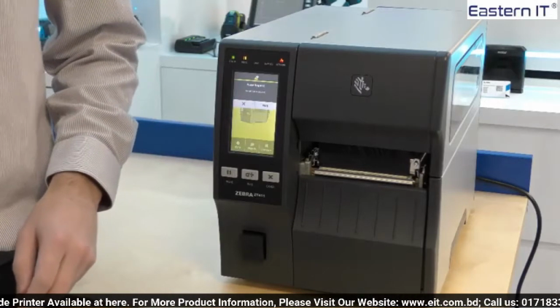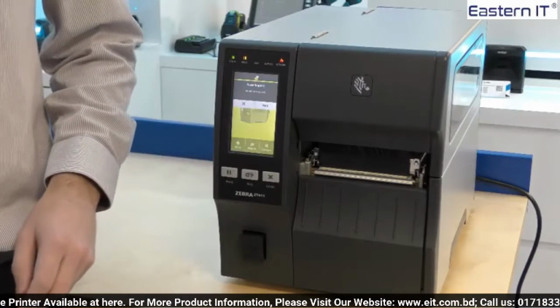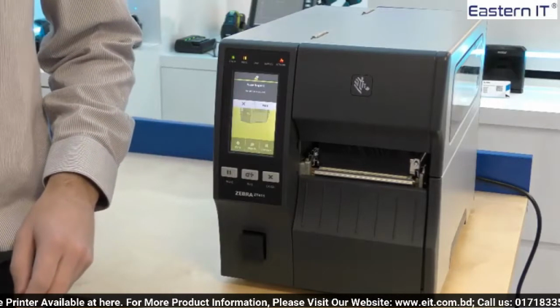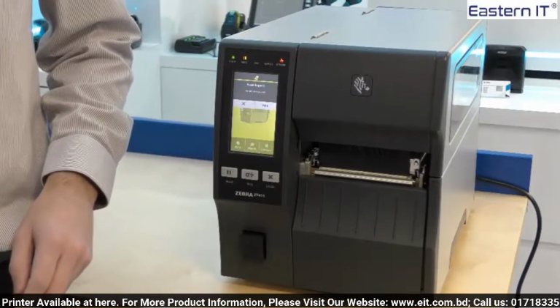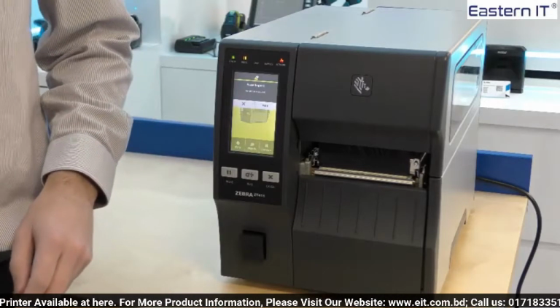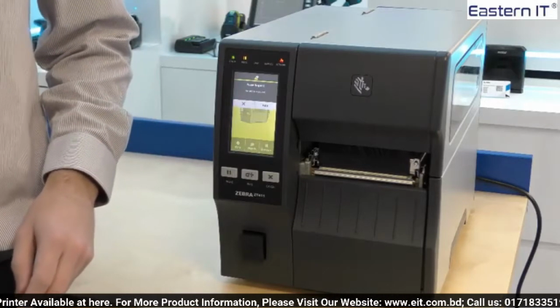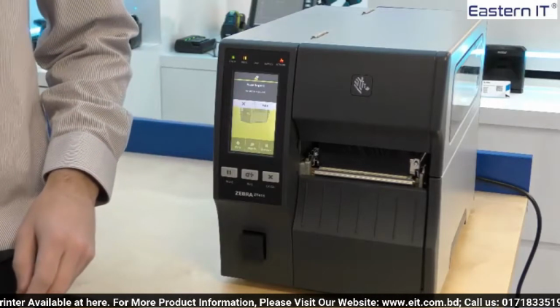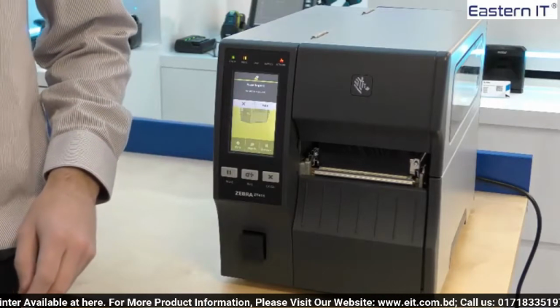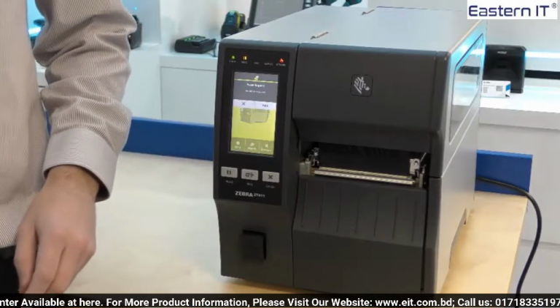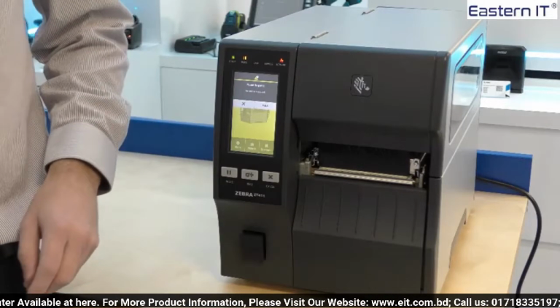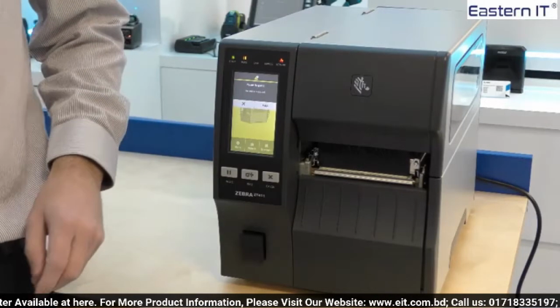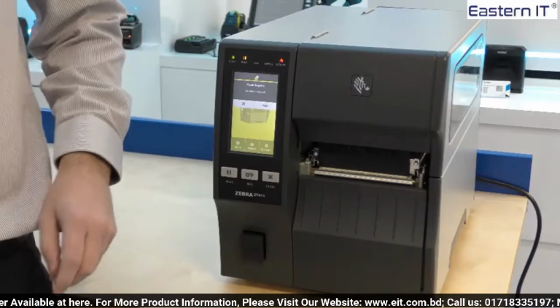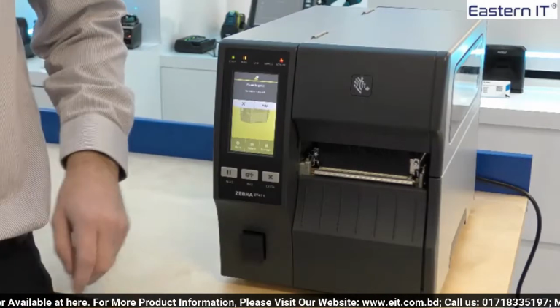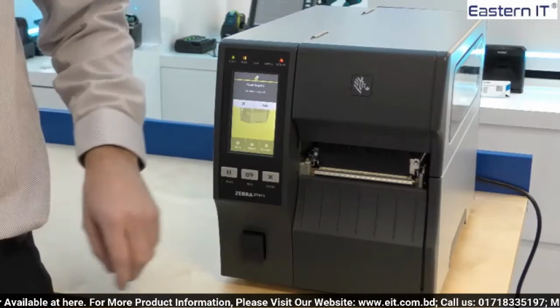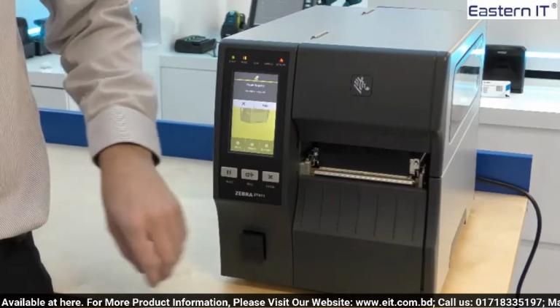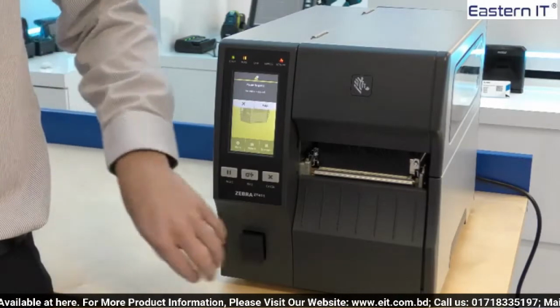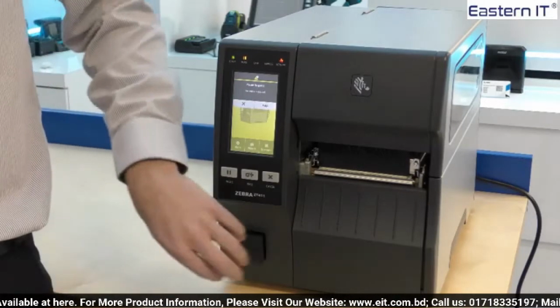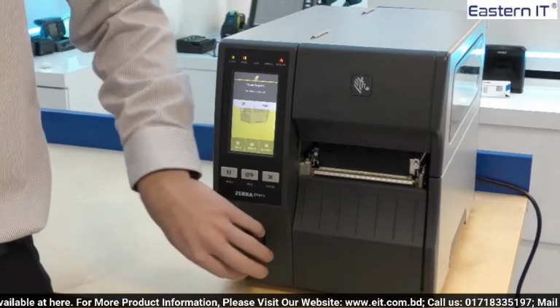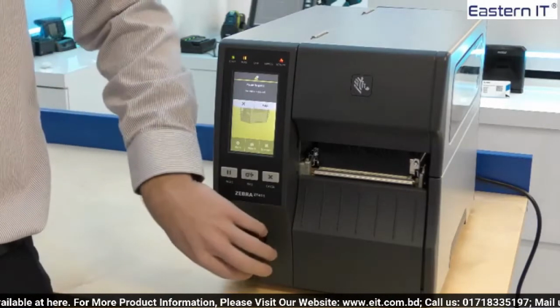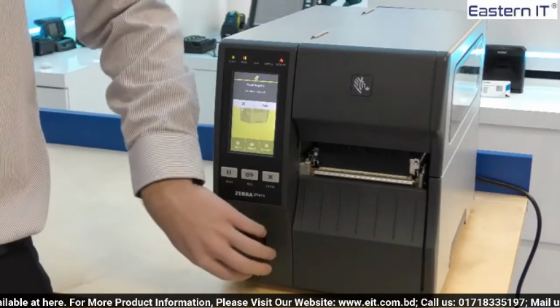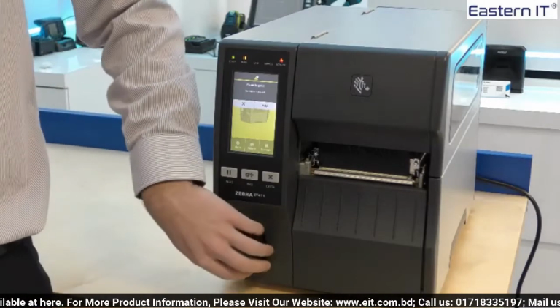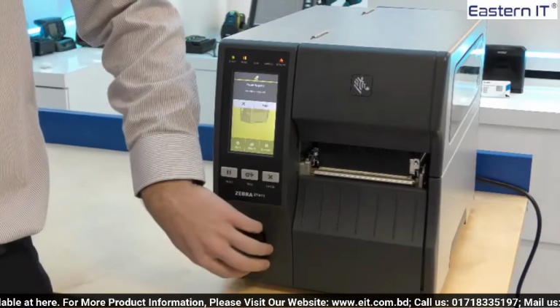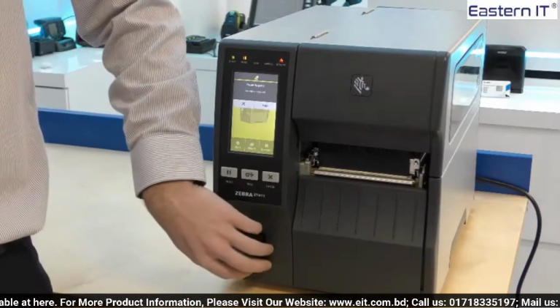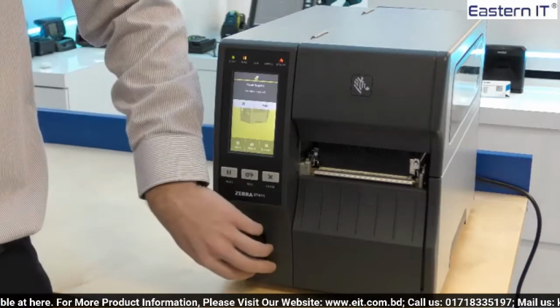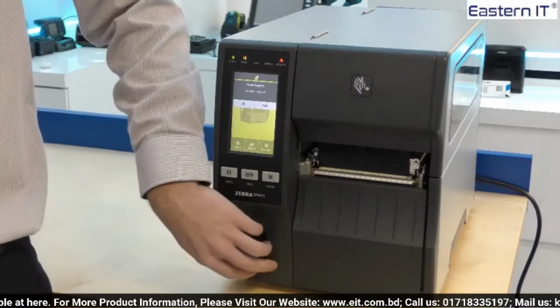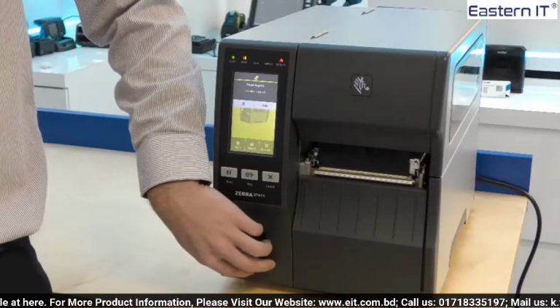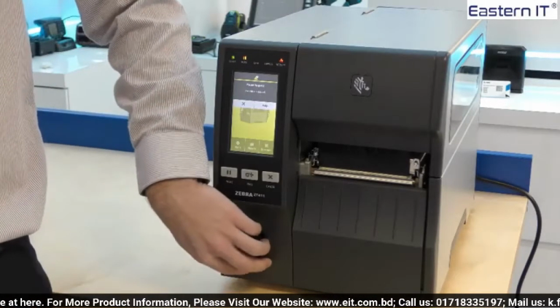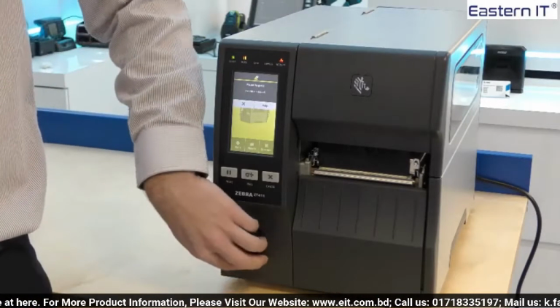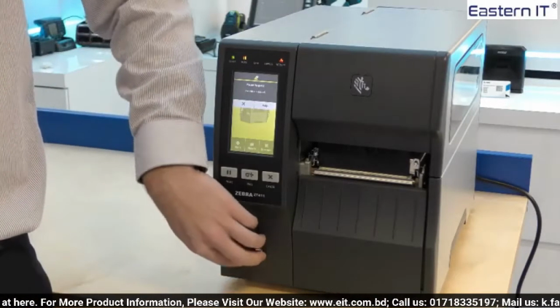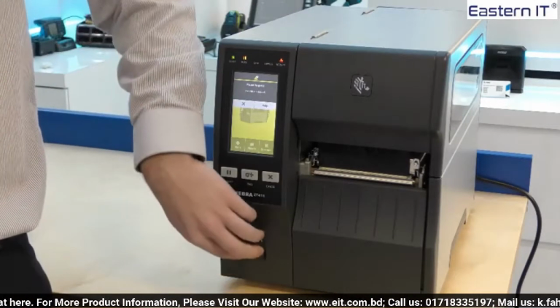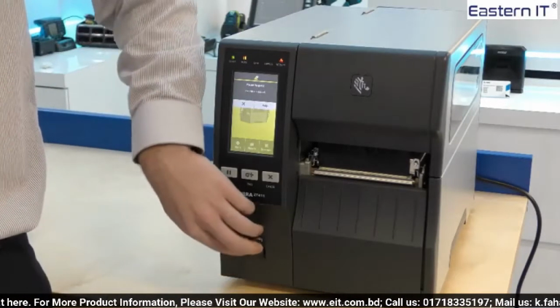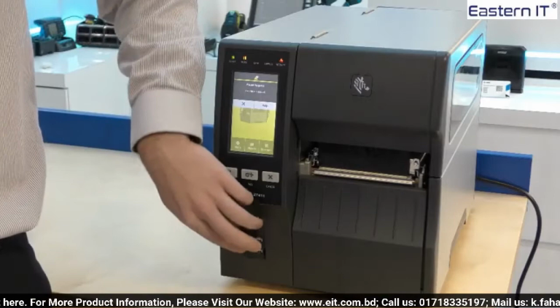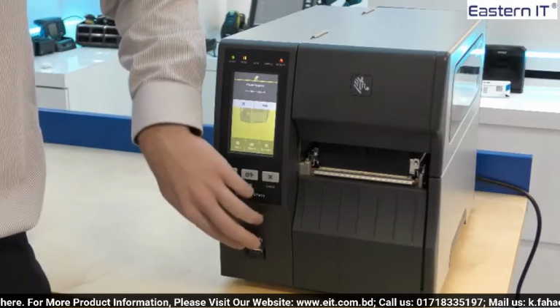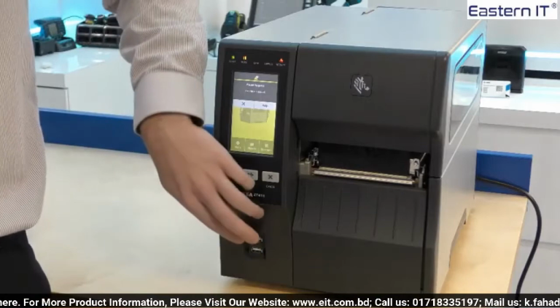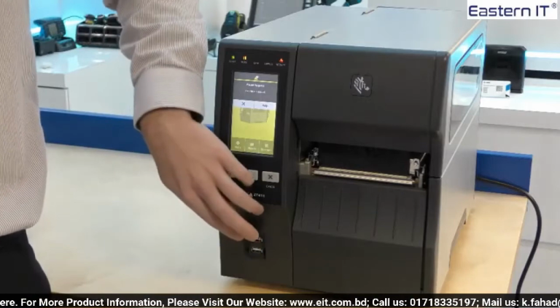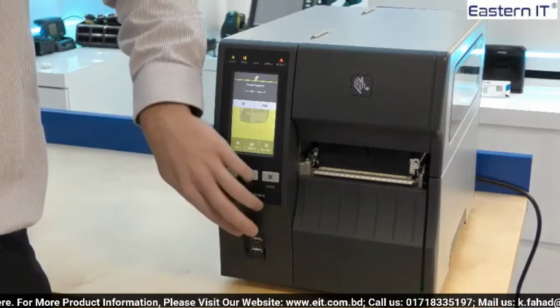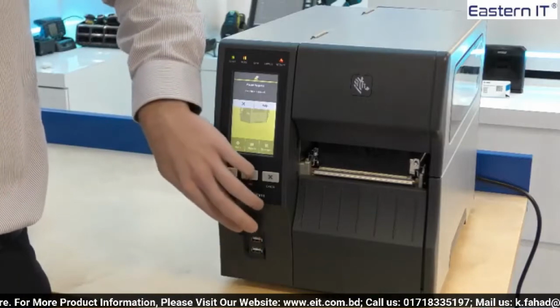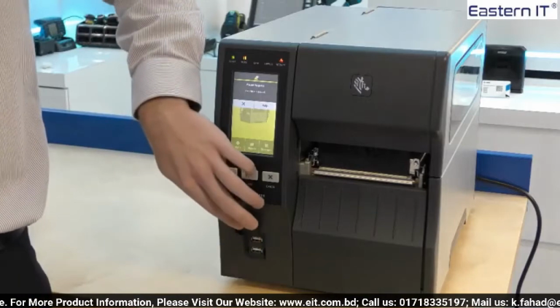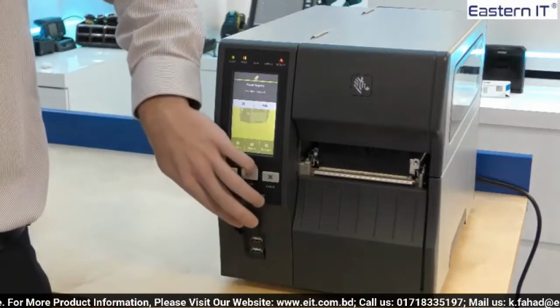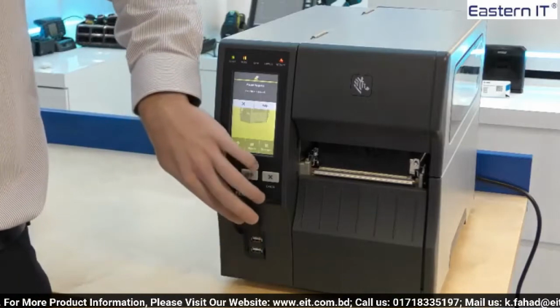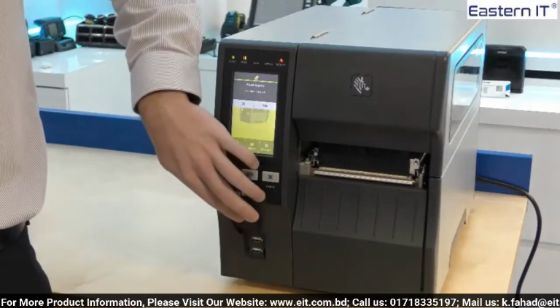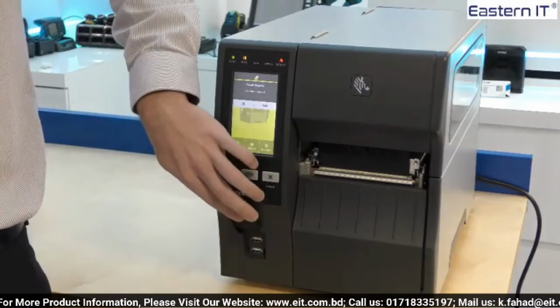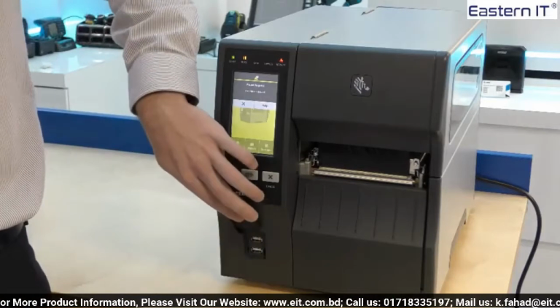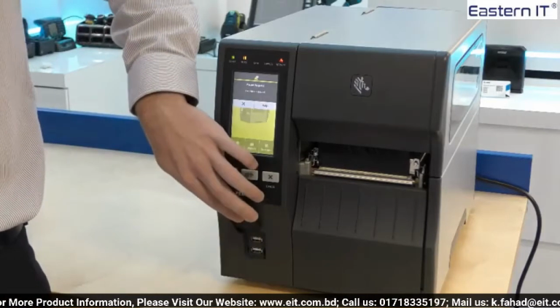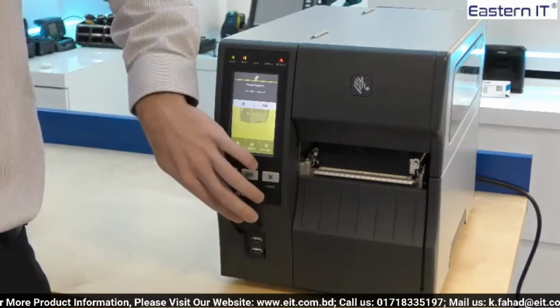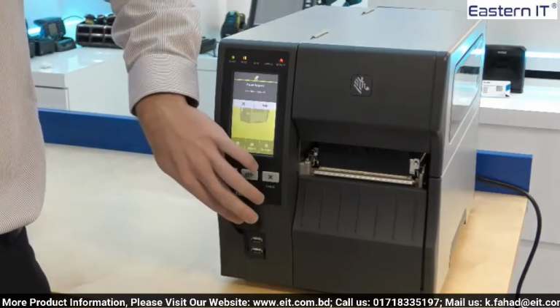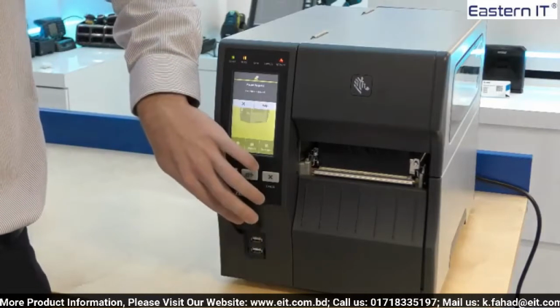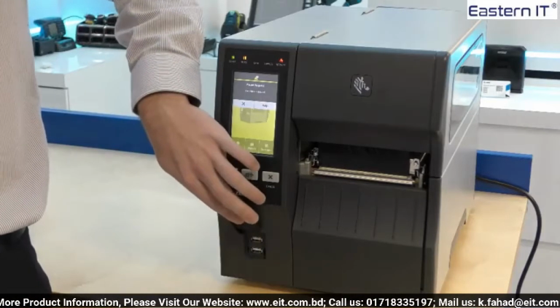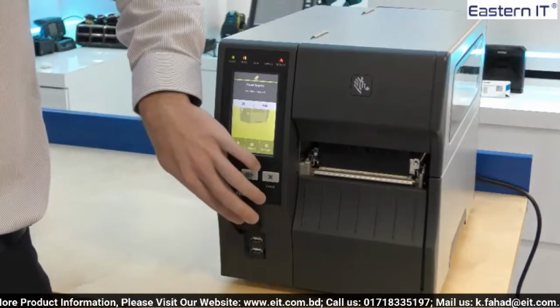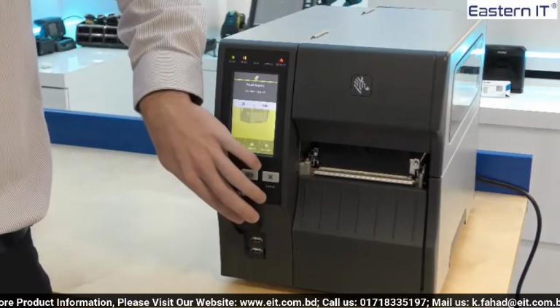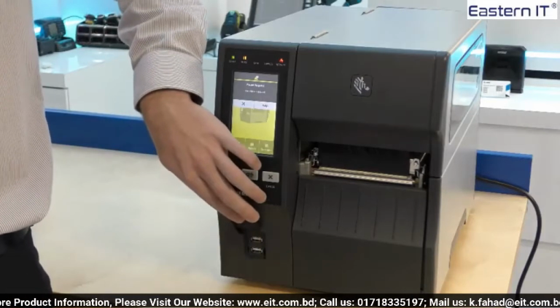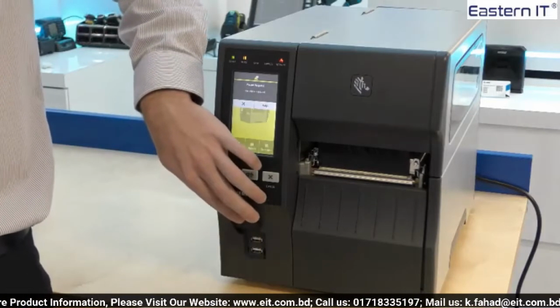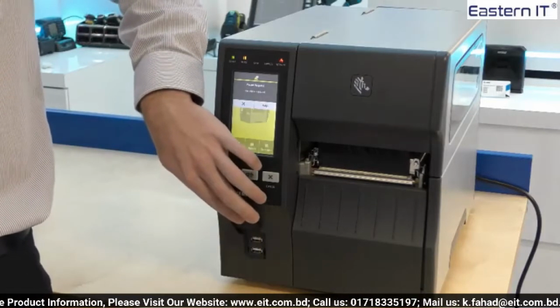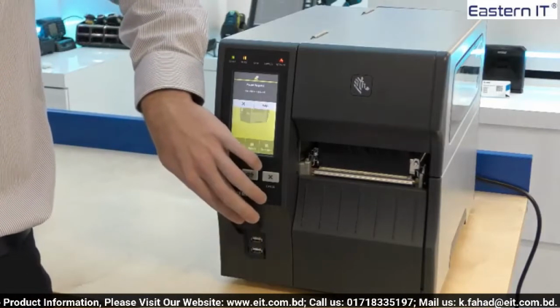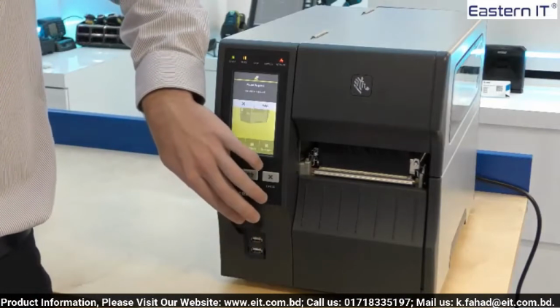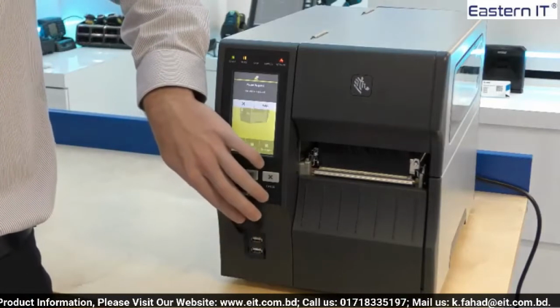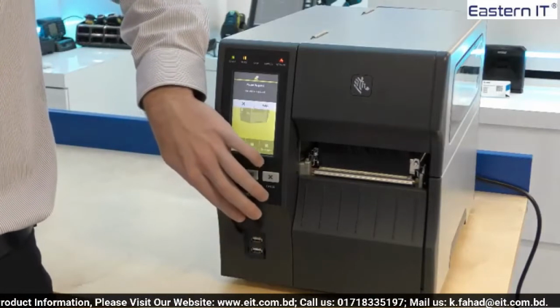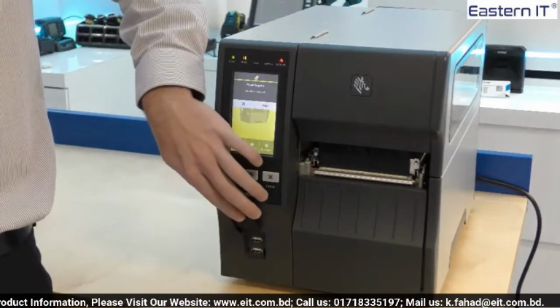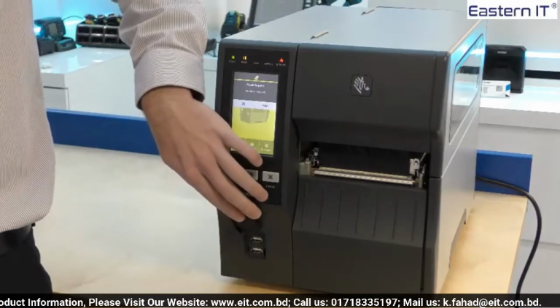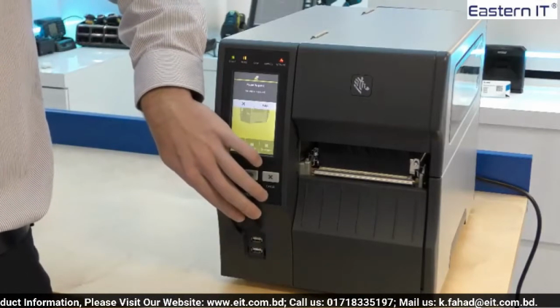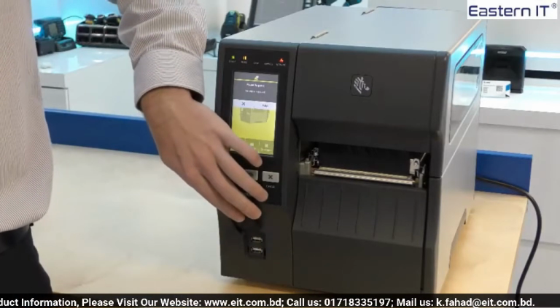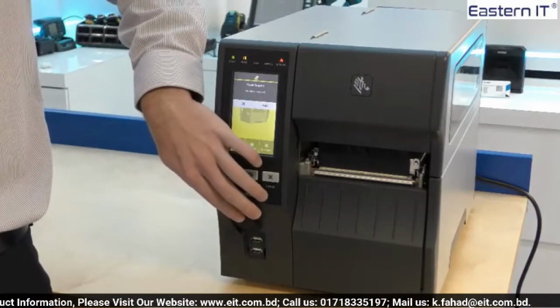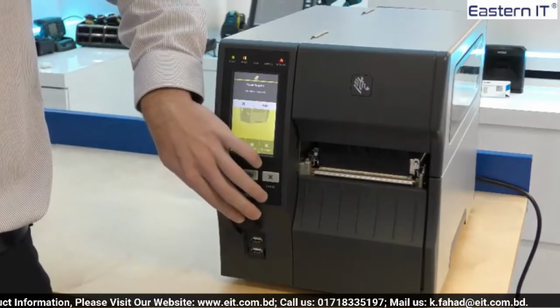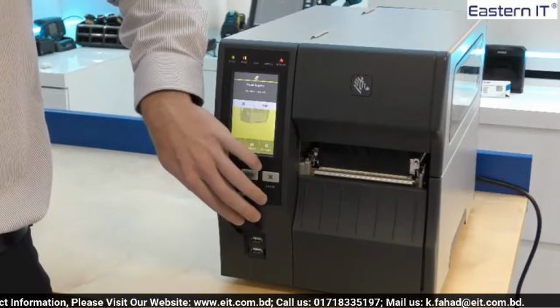Also standard is the dual USB ports which can be used to attach keyboards and memory sticks, for example.